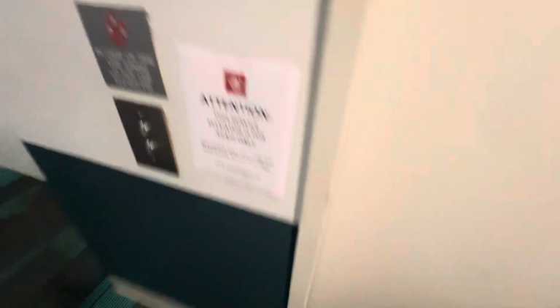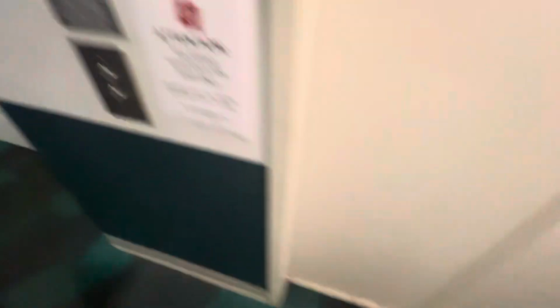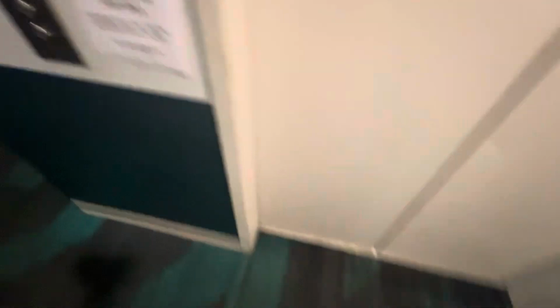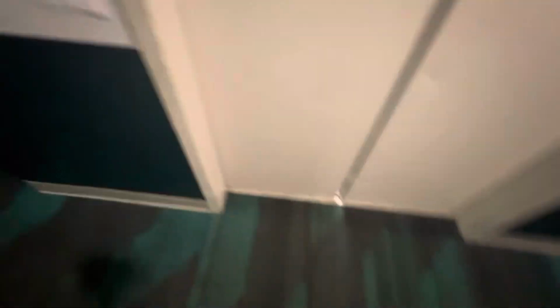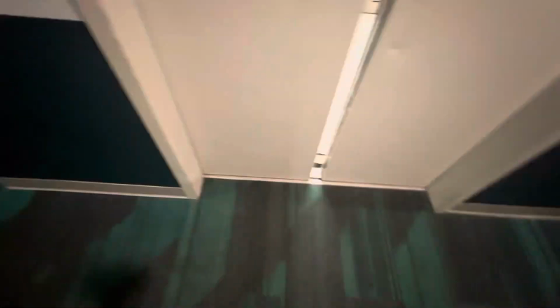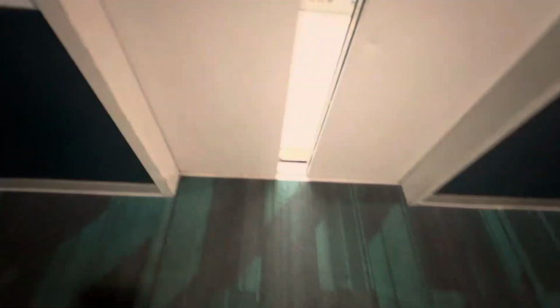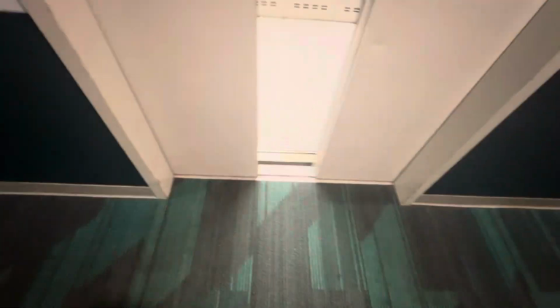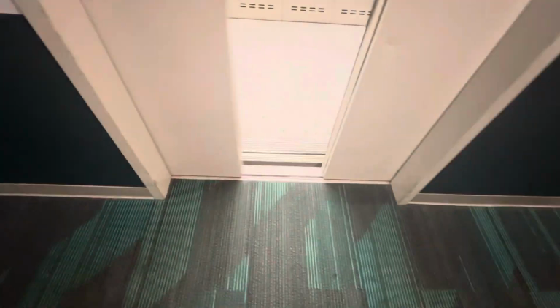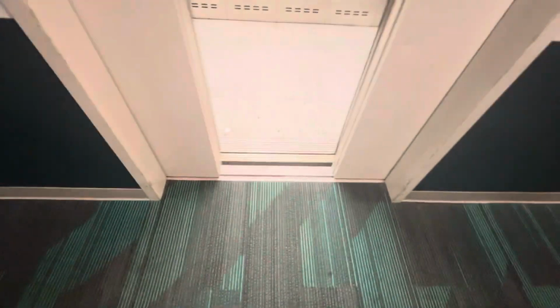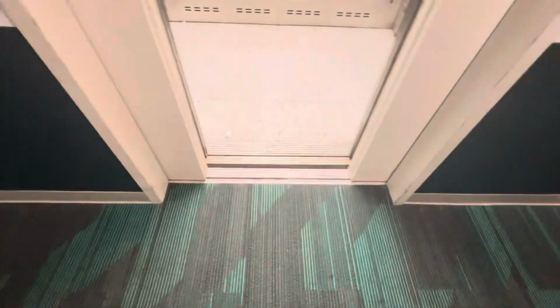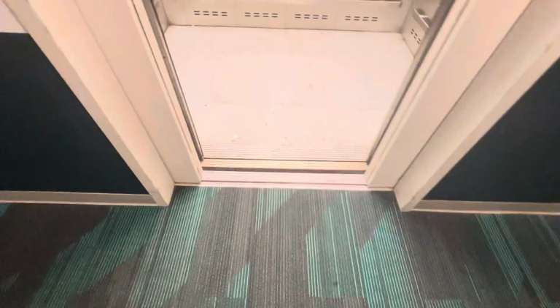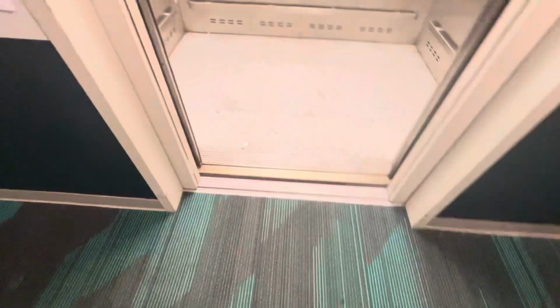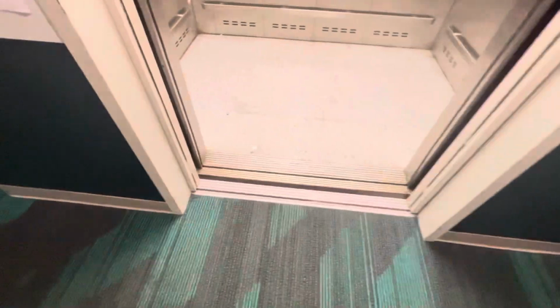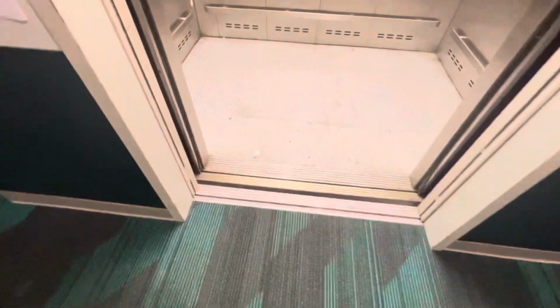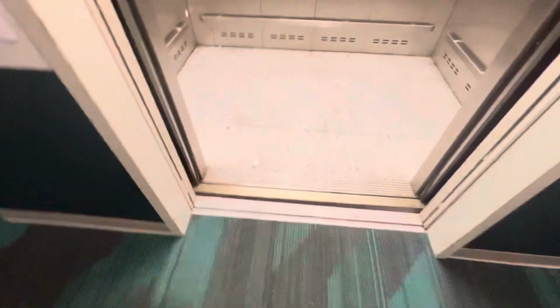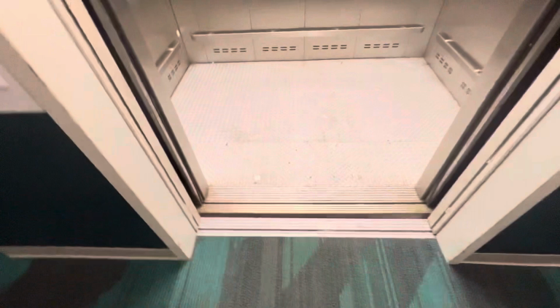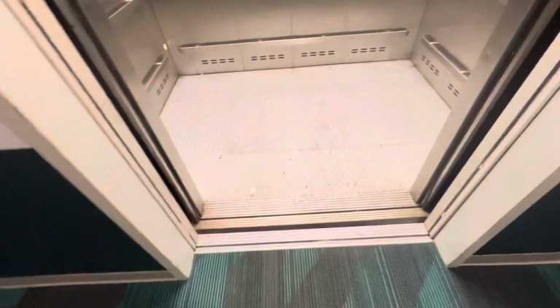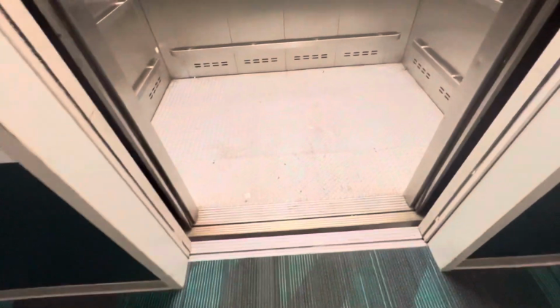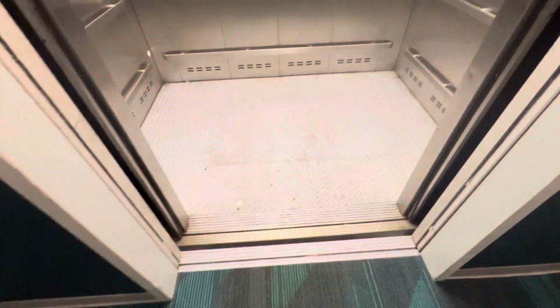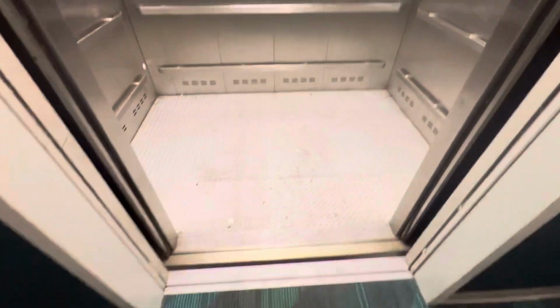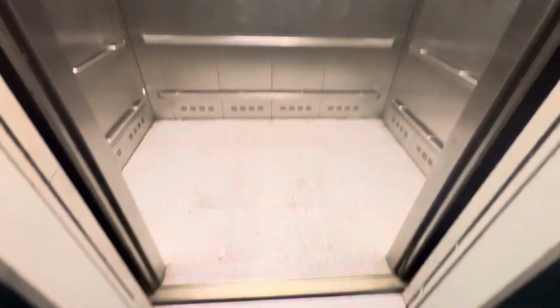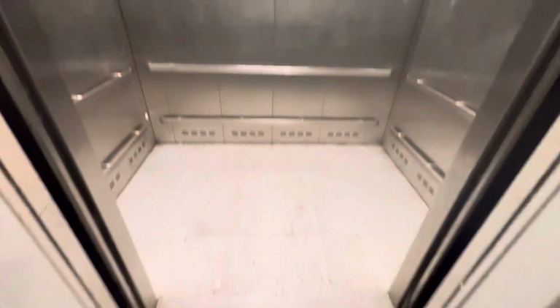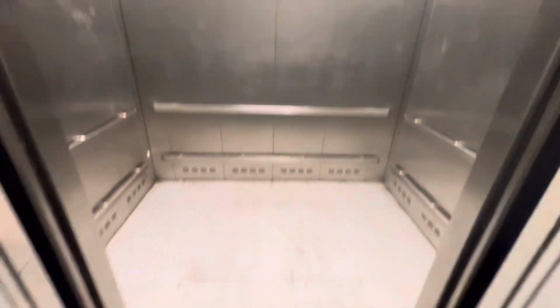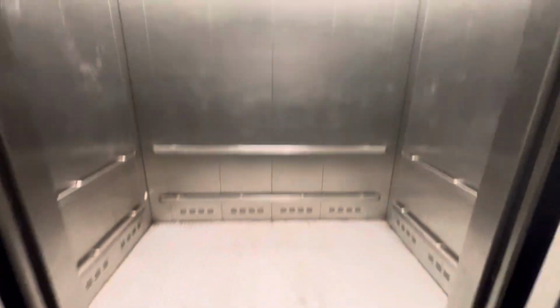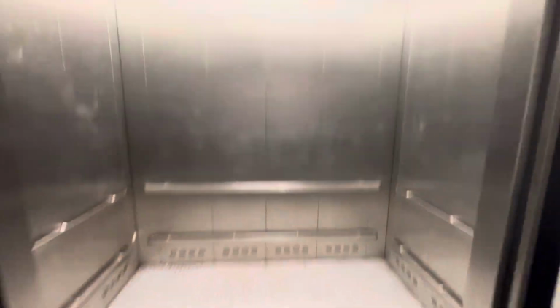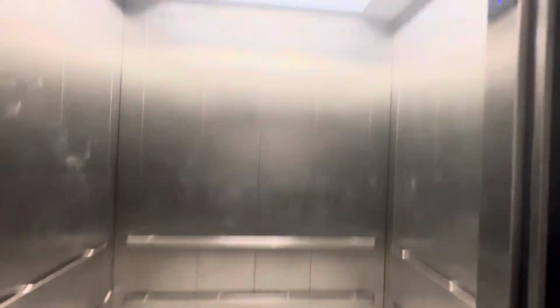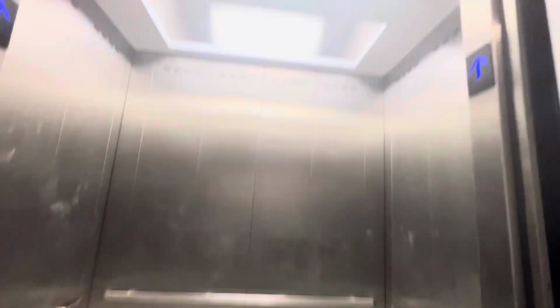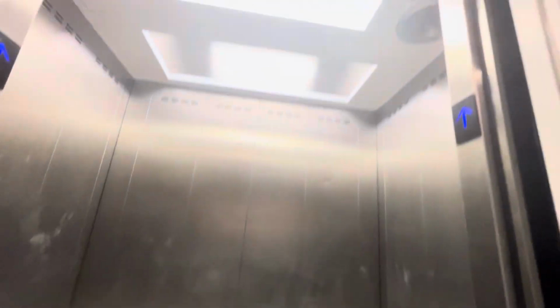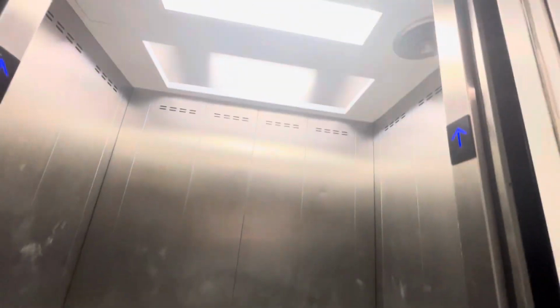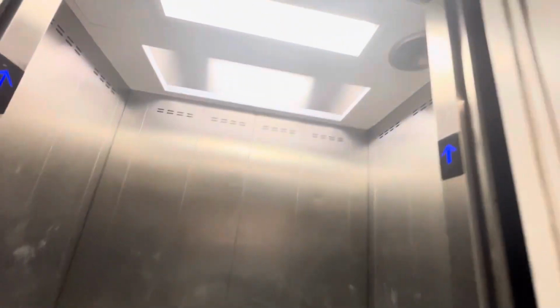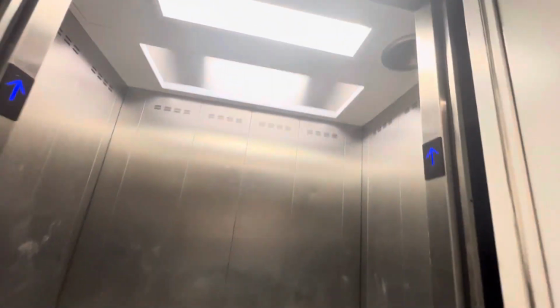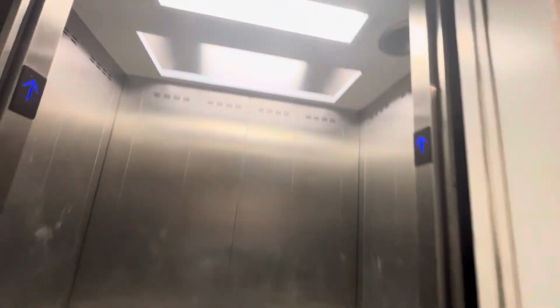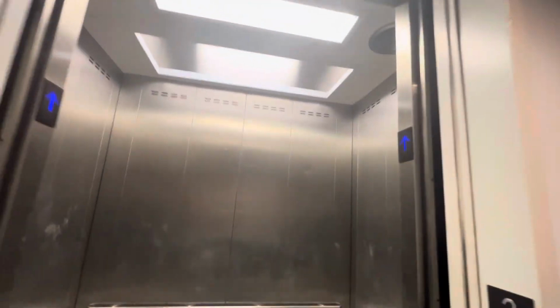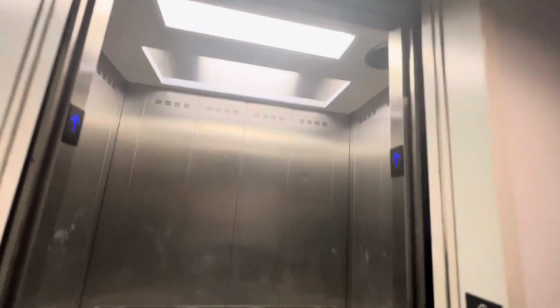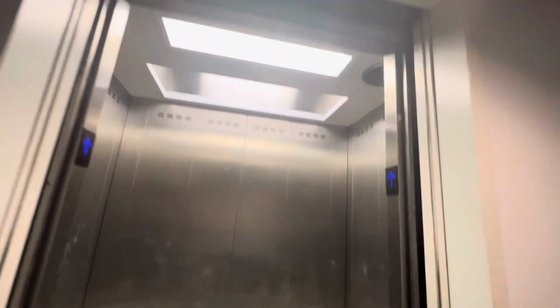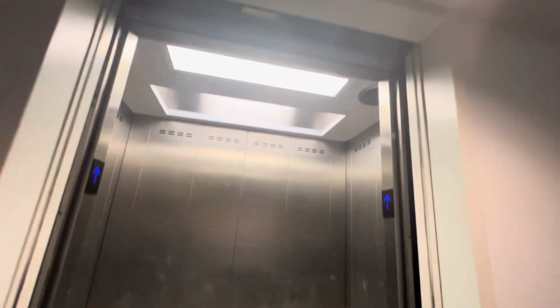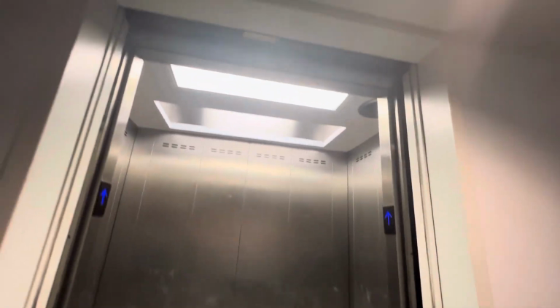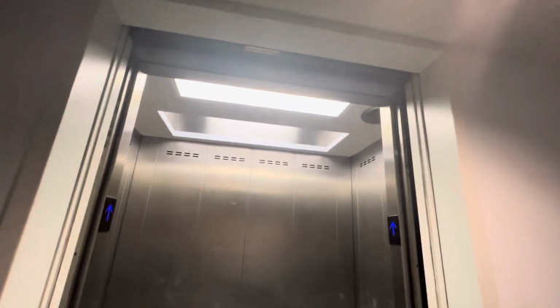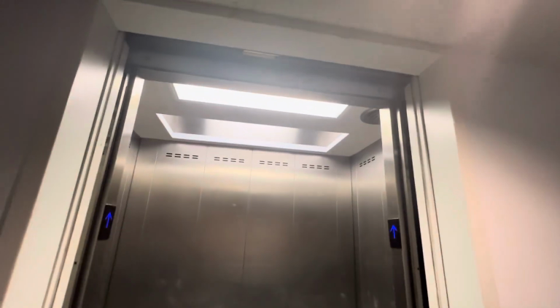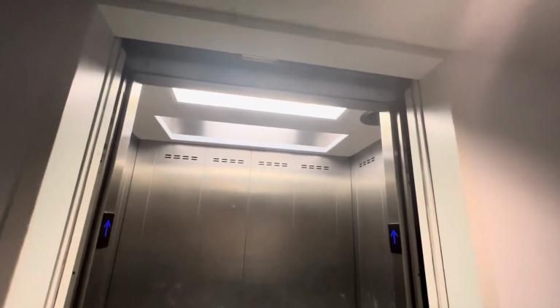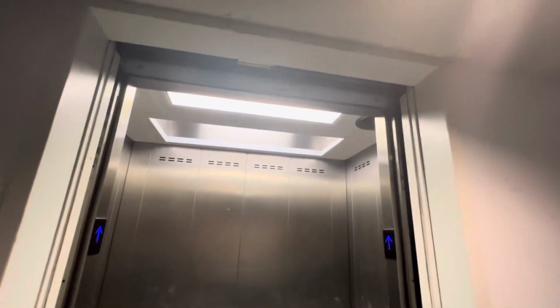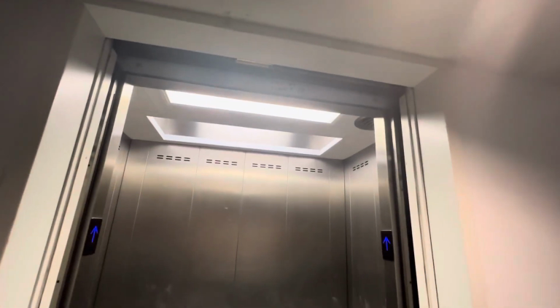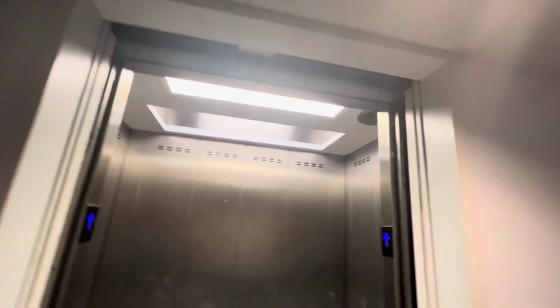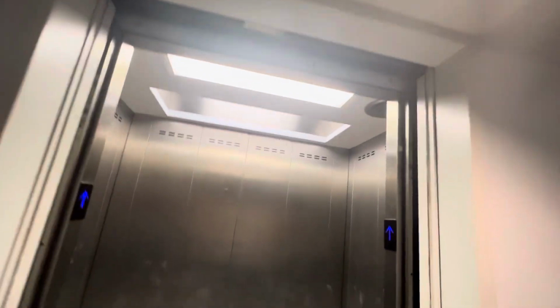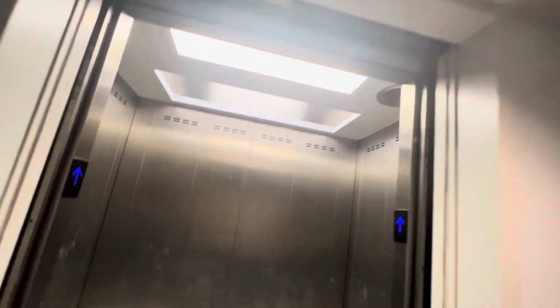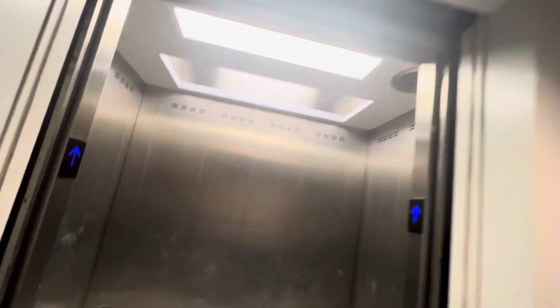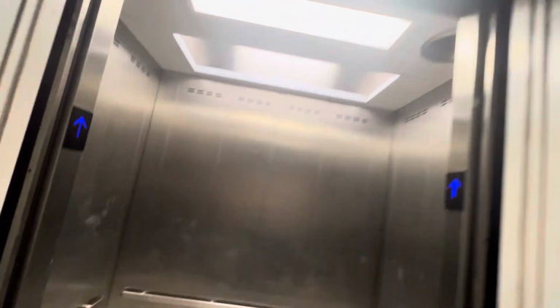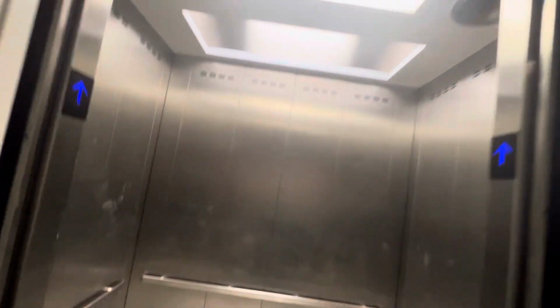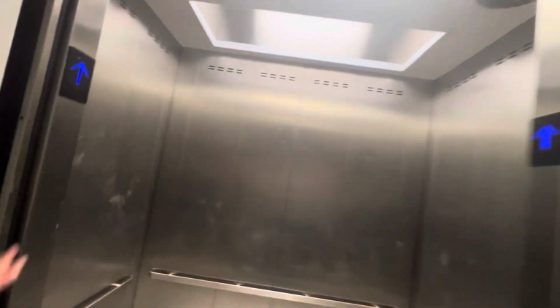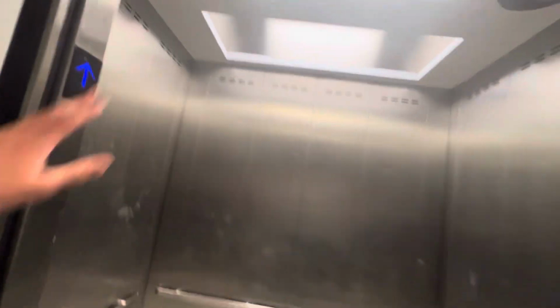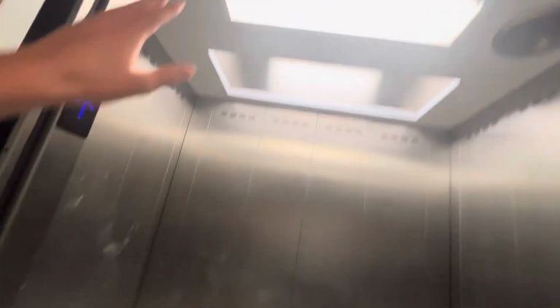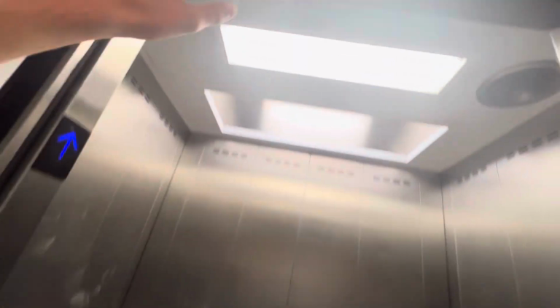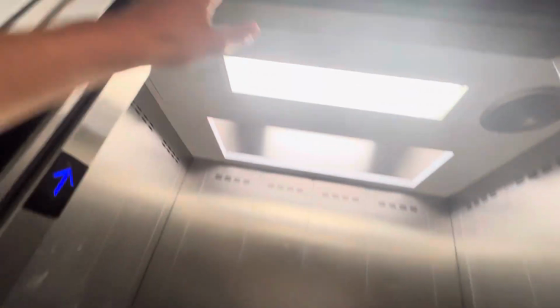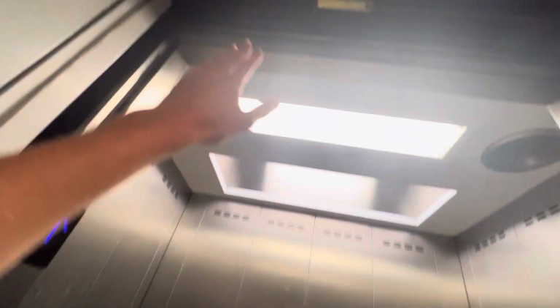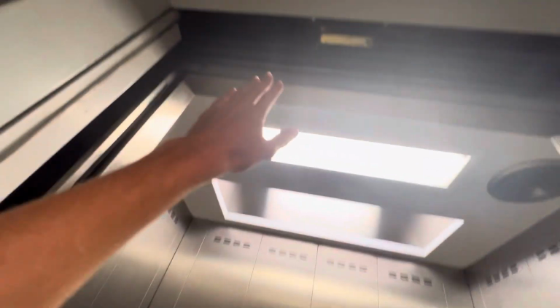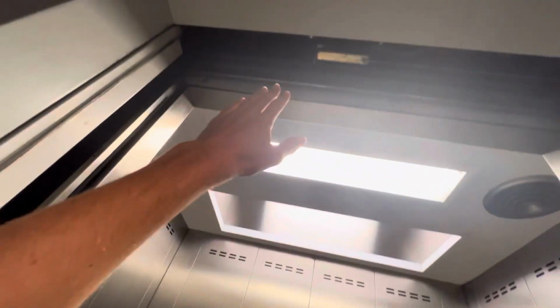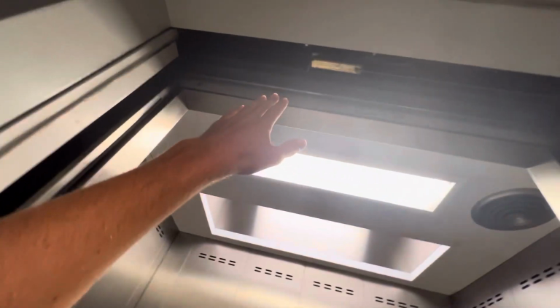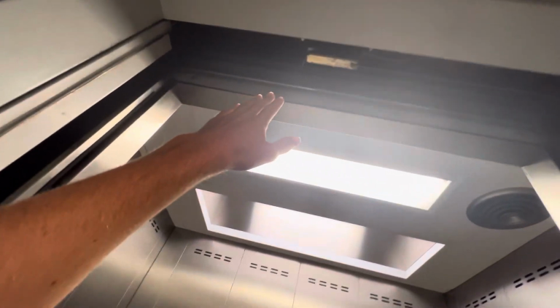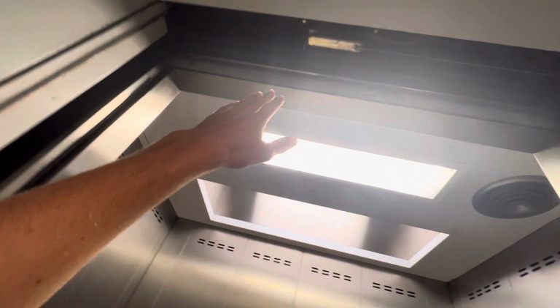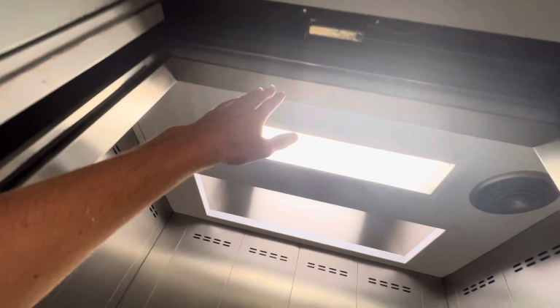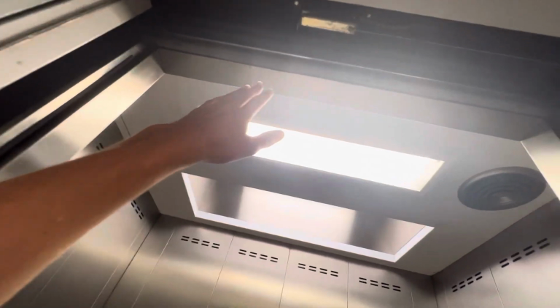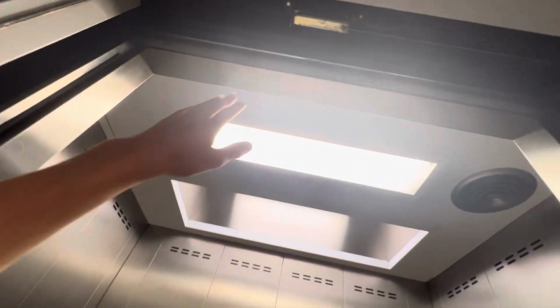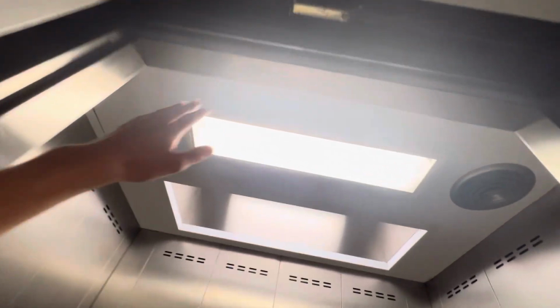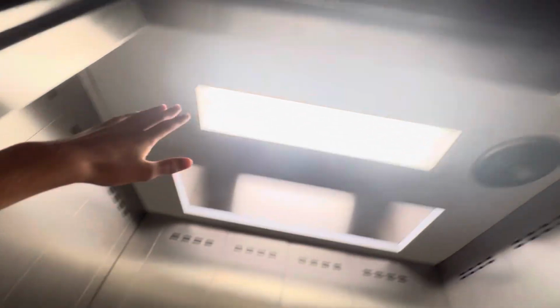Is it the service elevator? Here's your cab view. These things are tall. Oh my goodness. Look, I can't even touch.